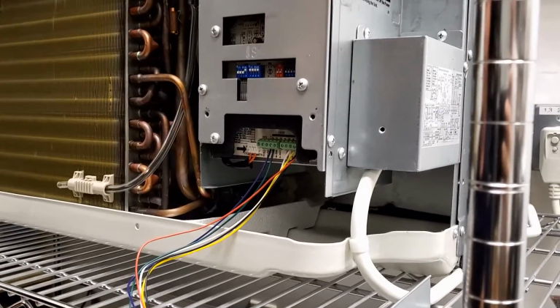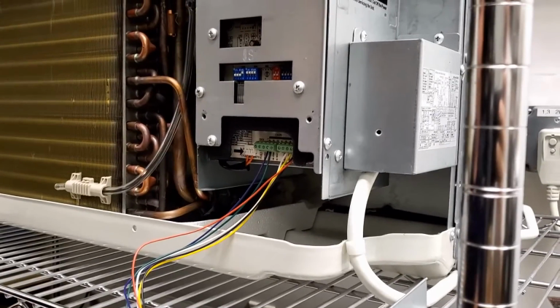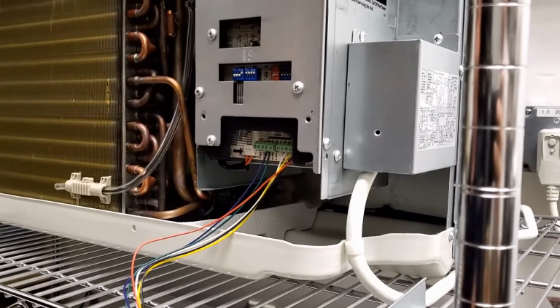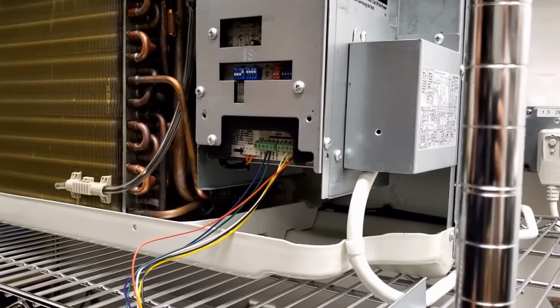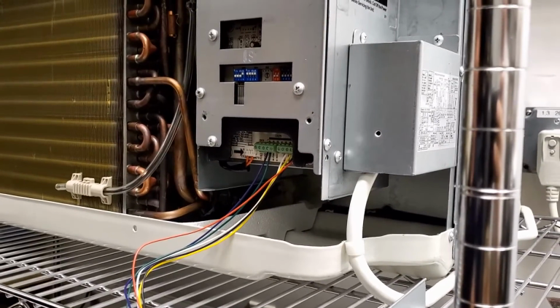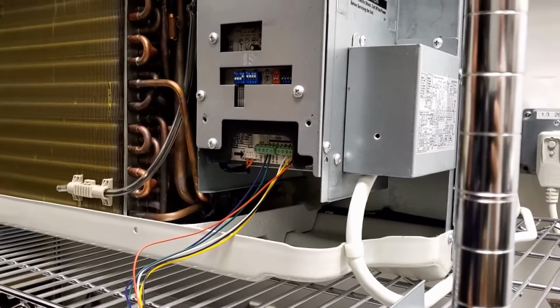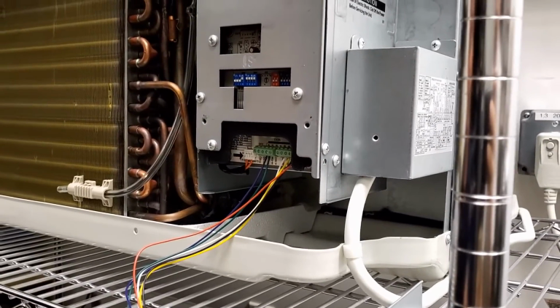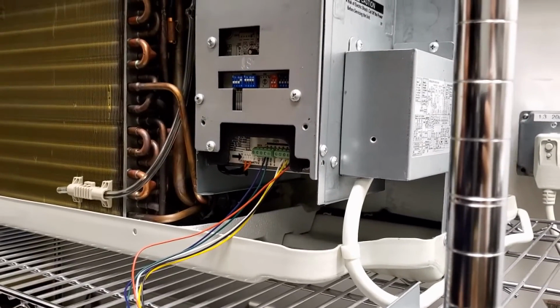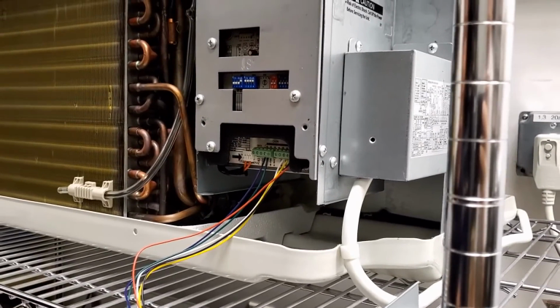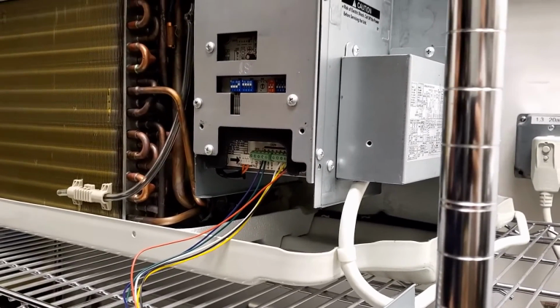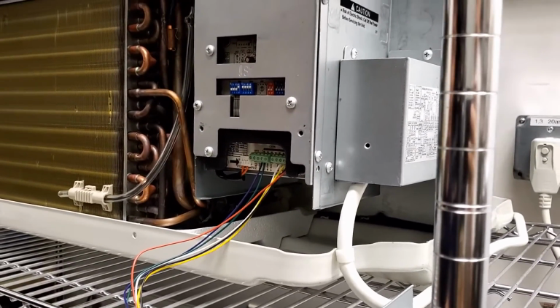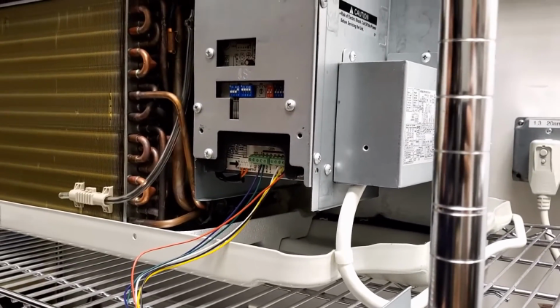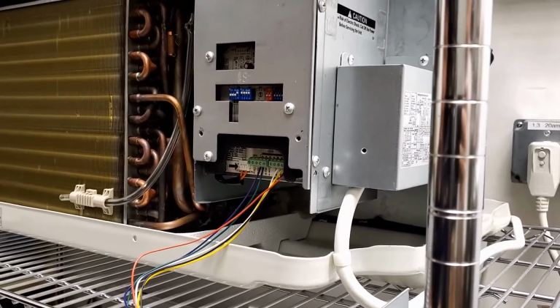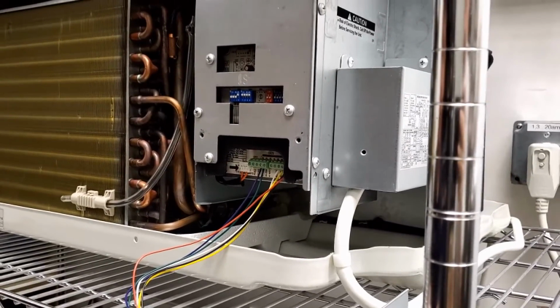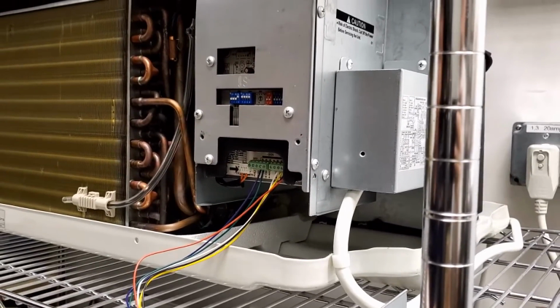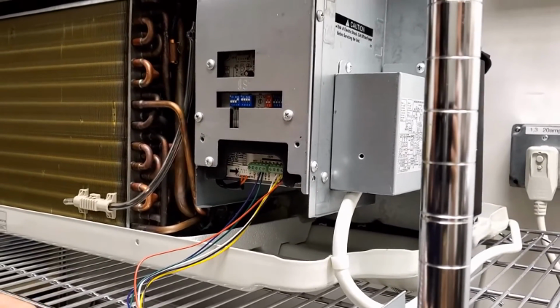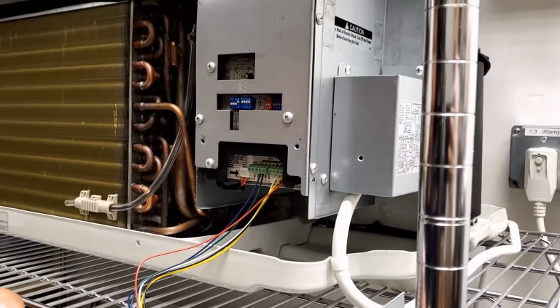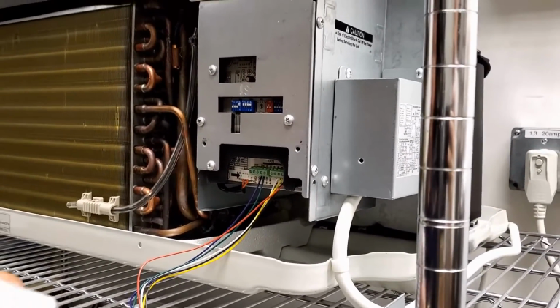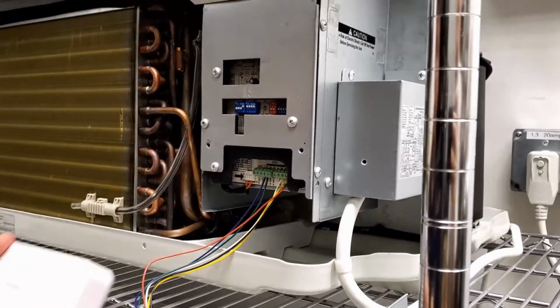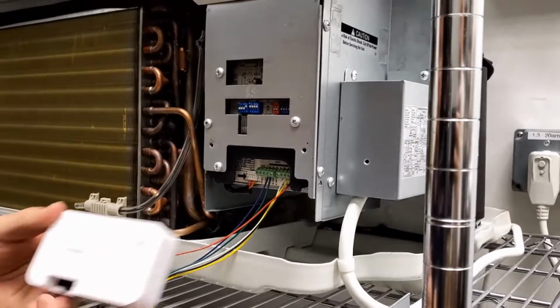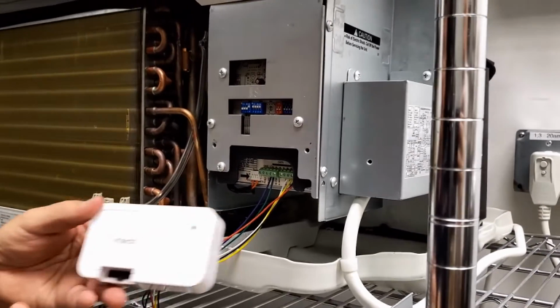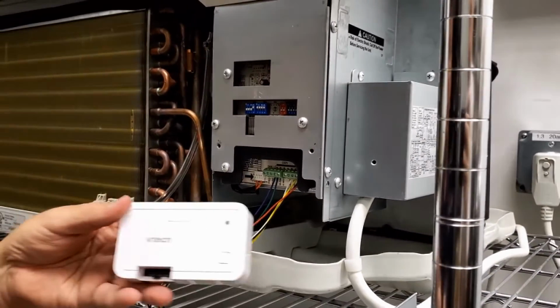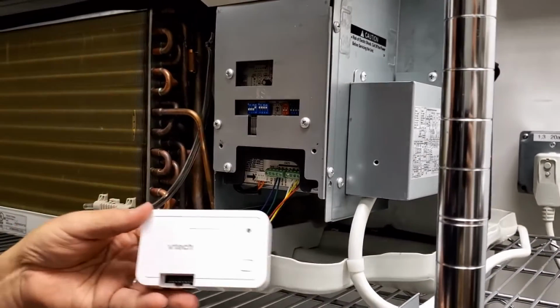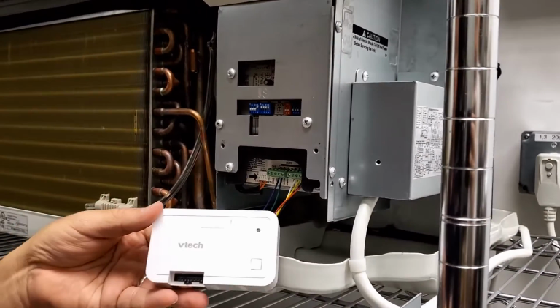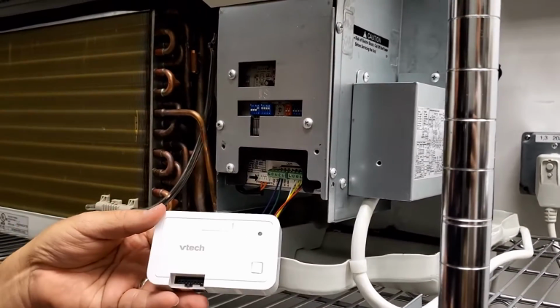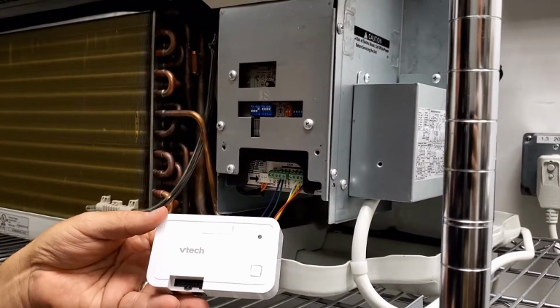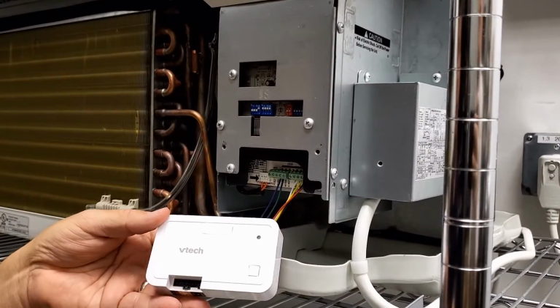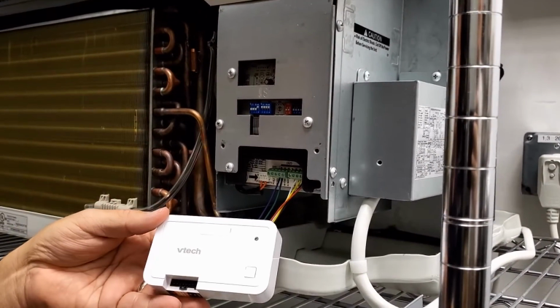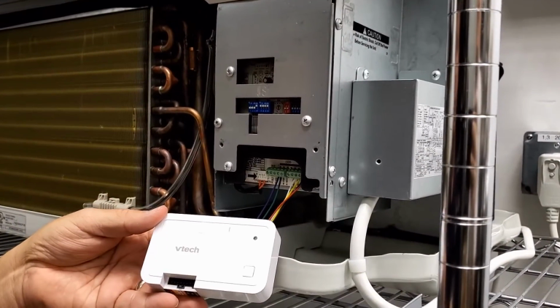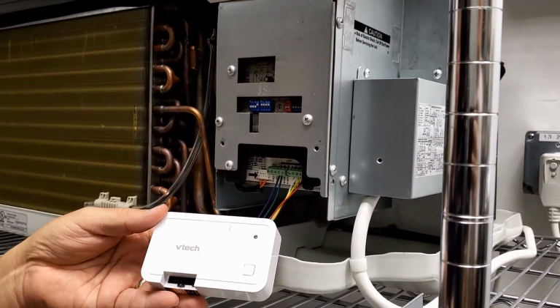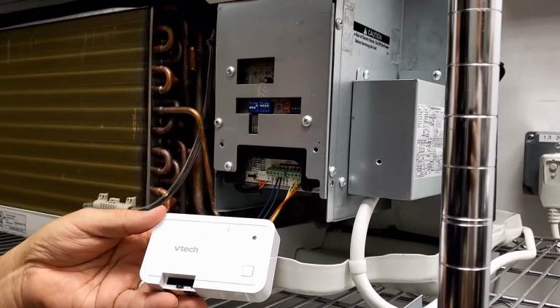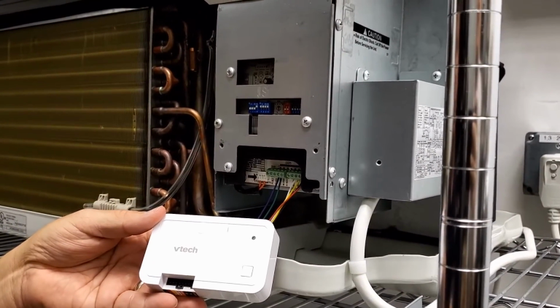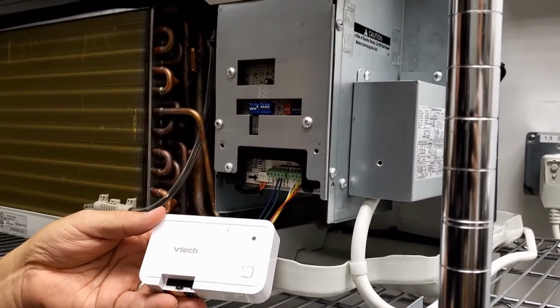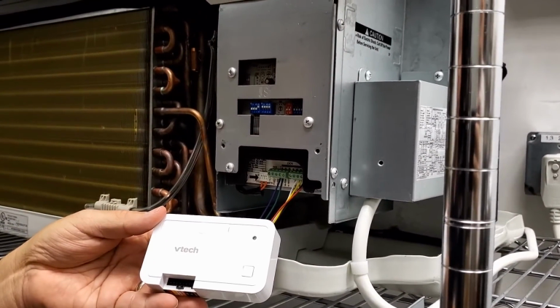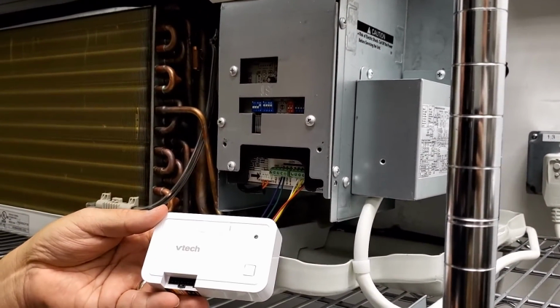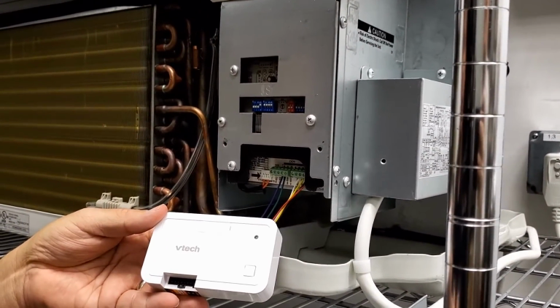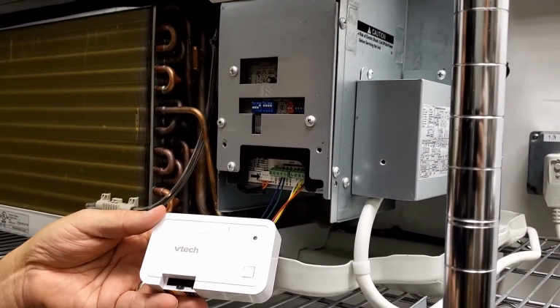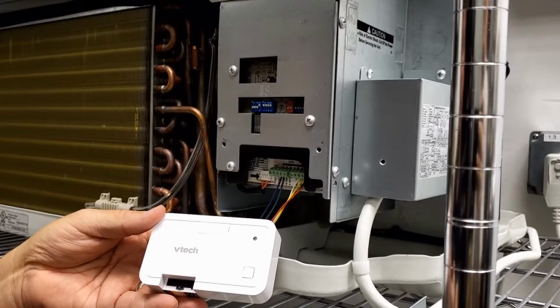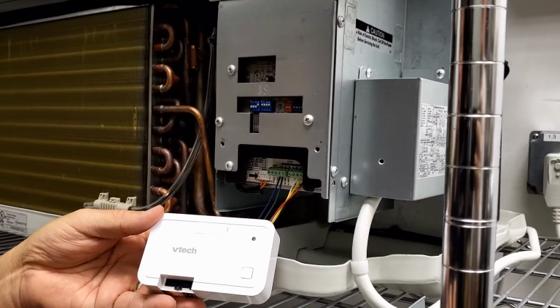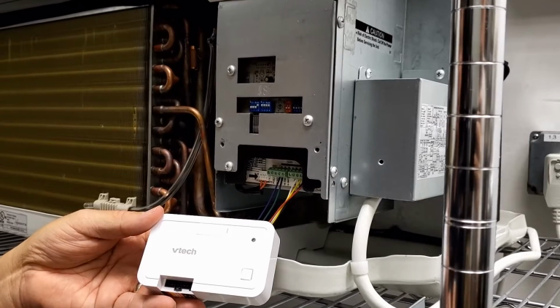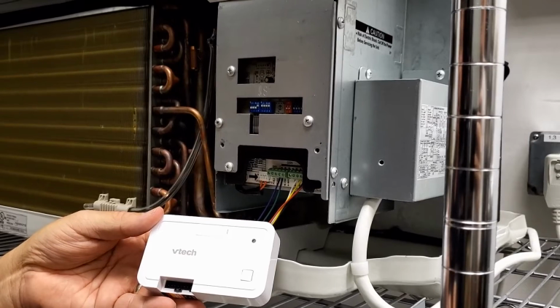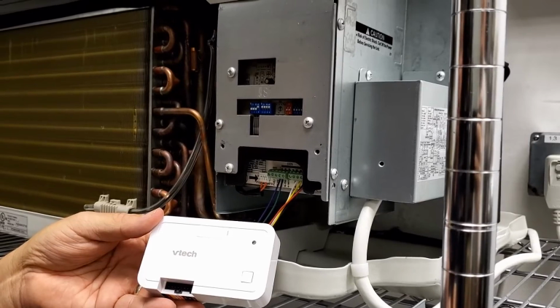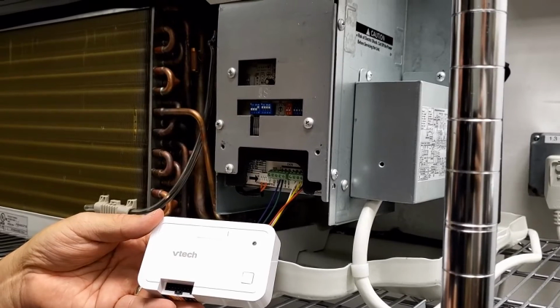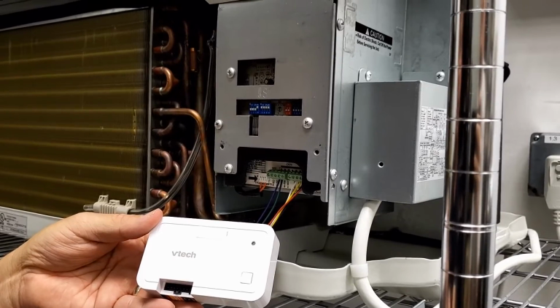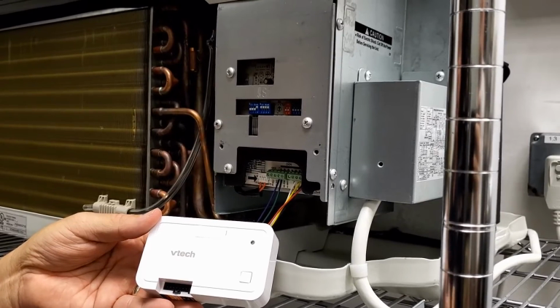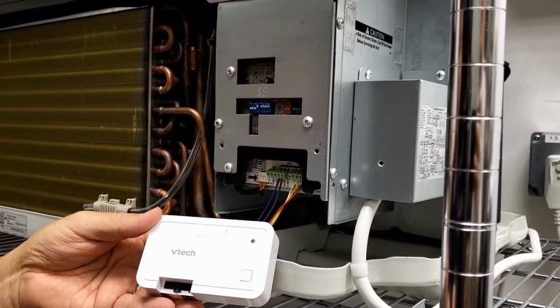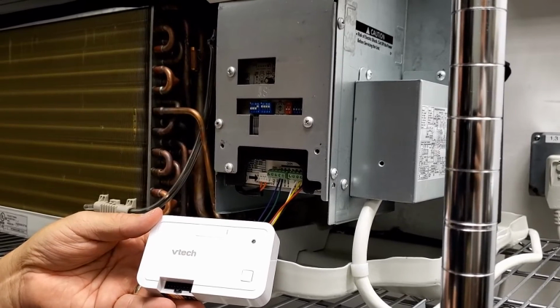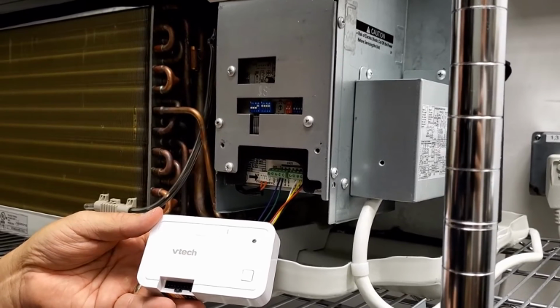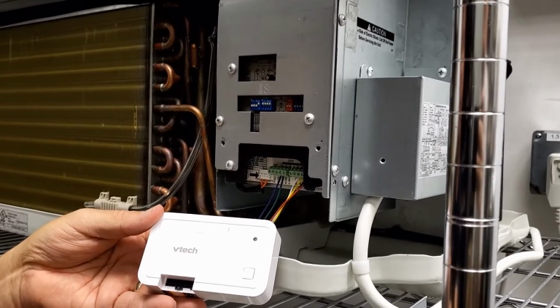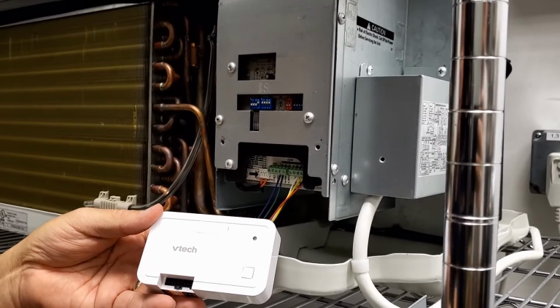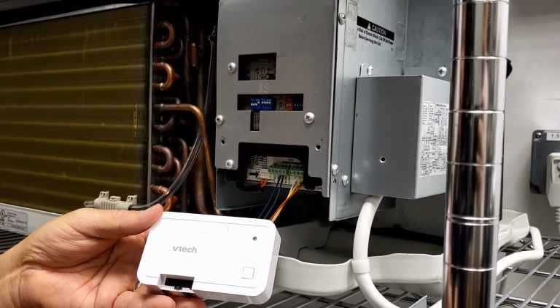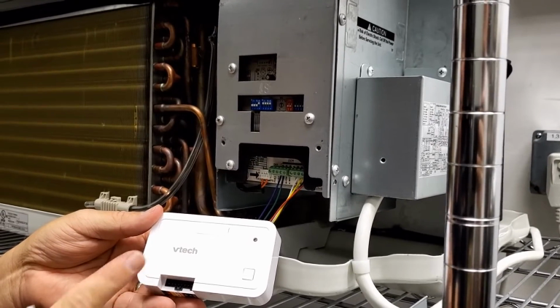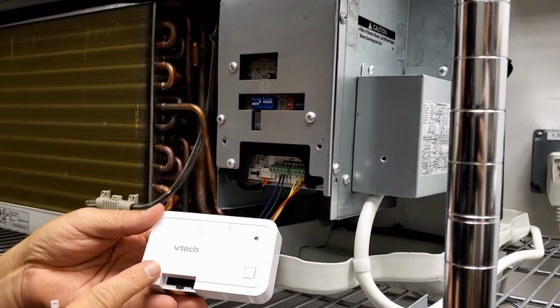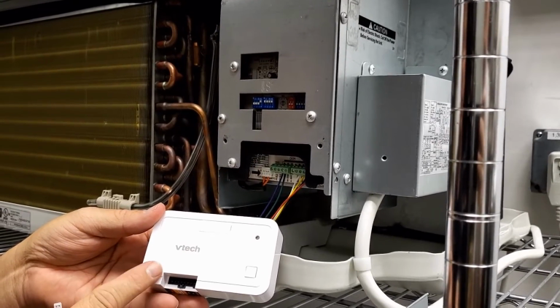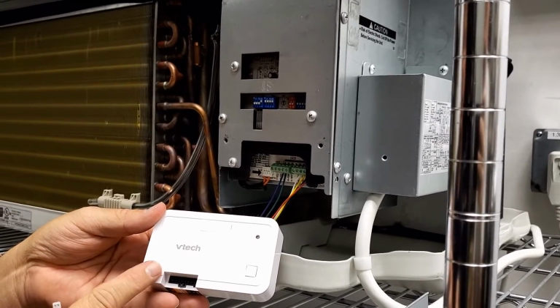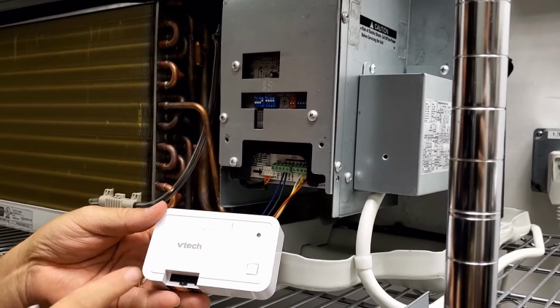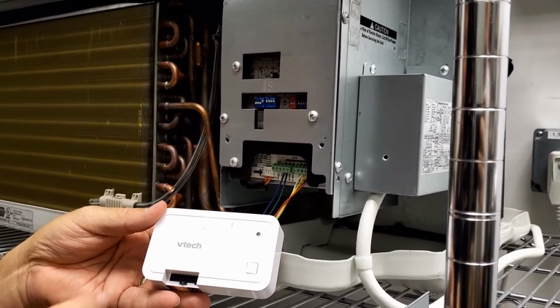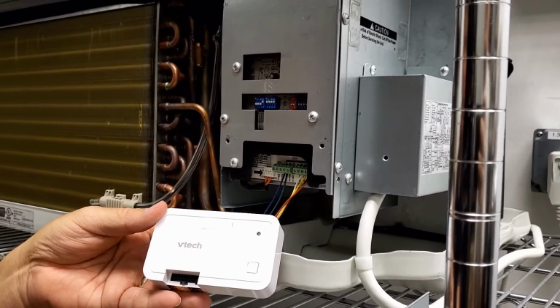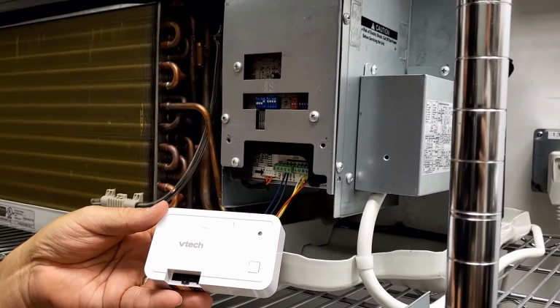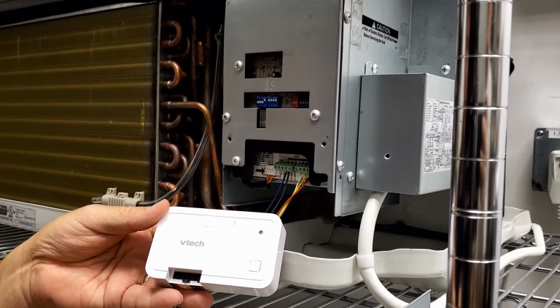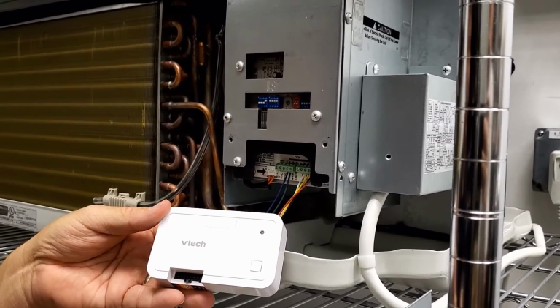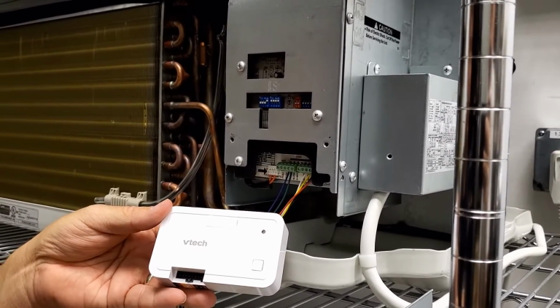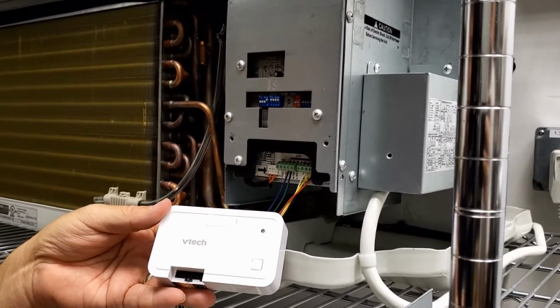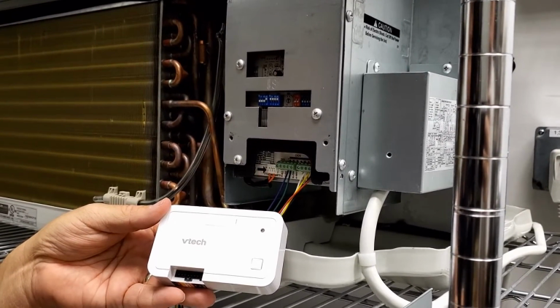Now that your wiring harness is installed, we're going to attach the wiring harness to the VTAC controller.